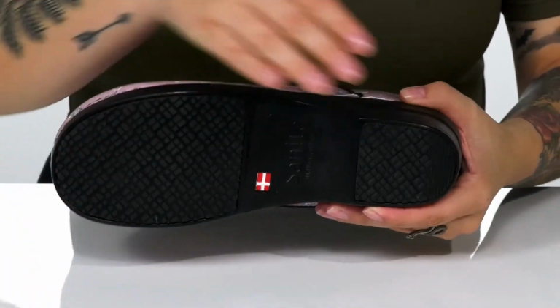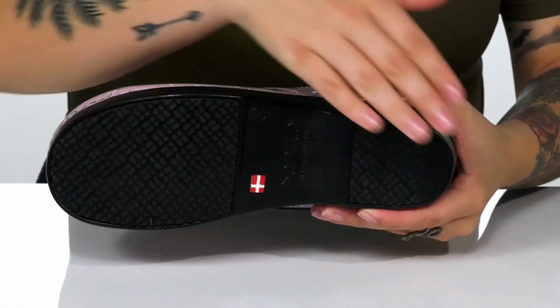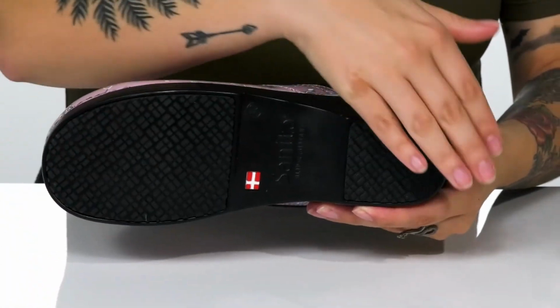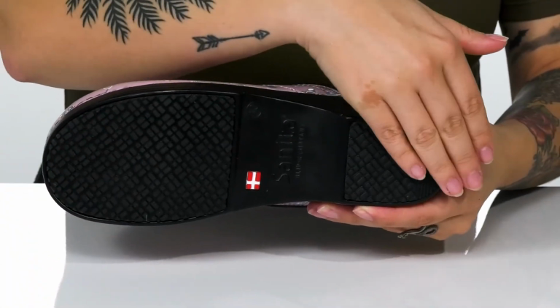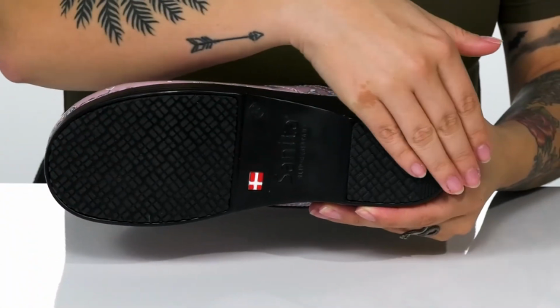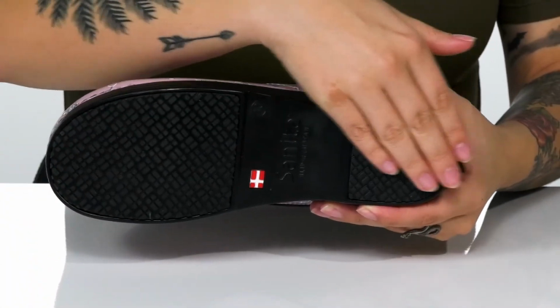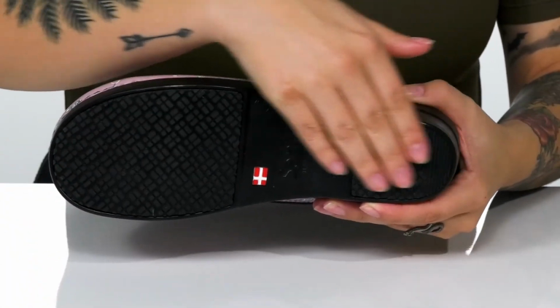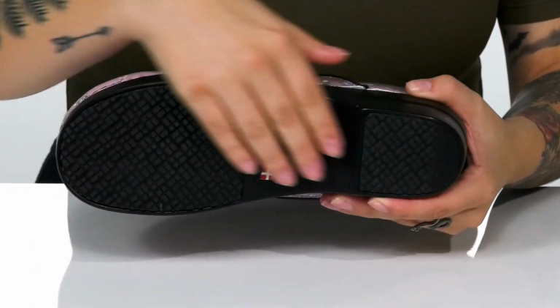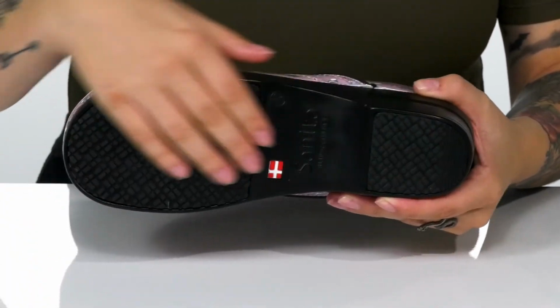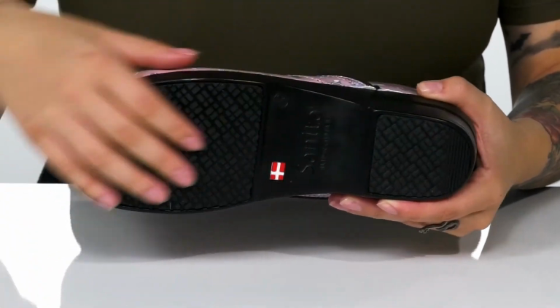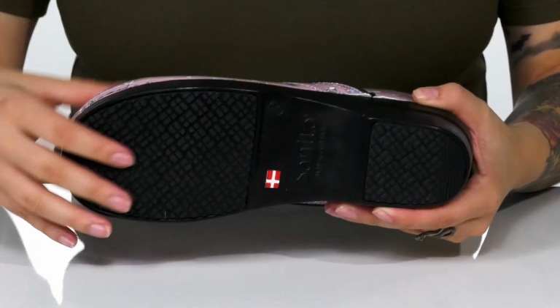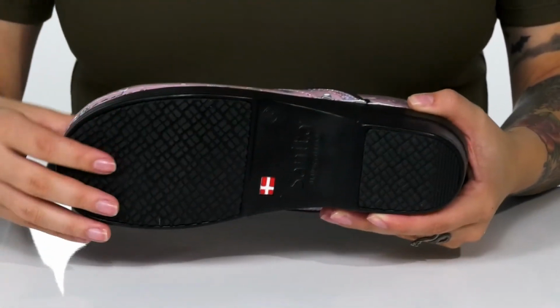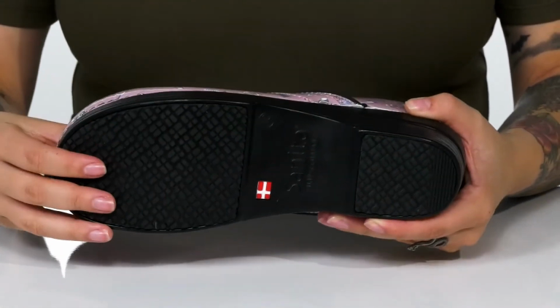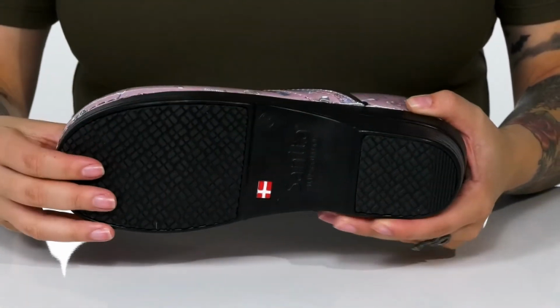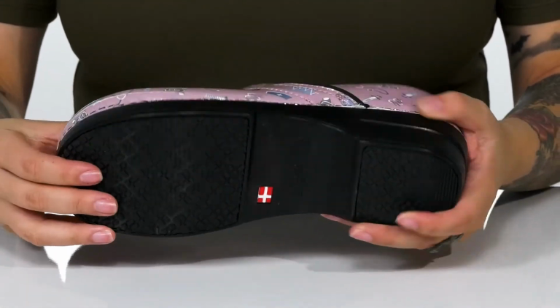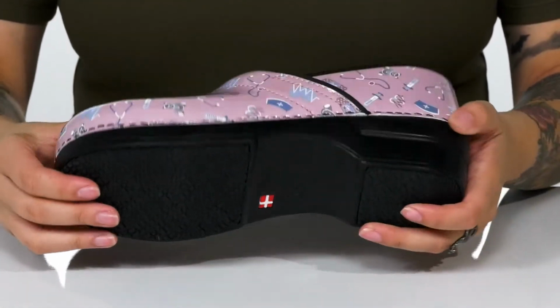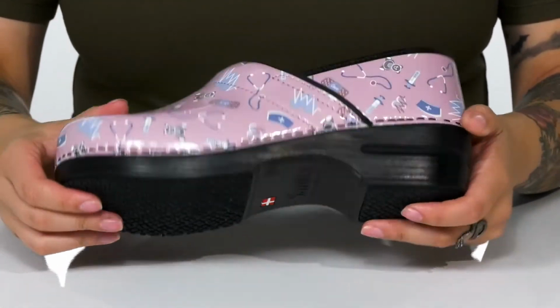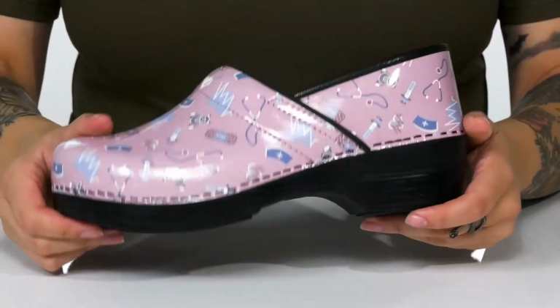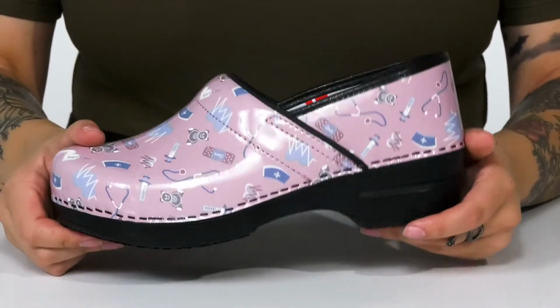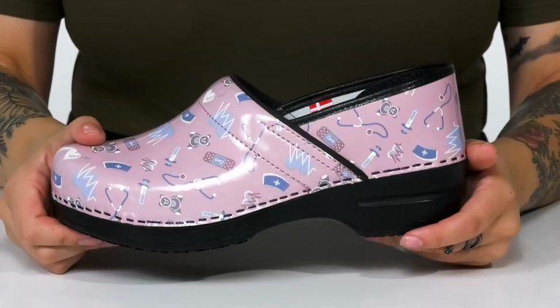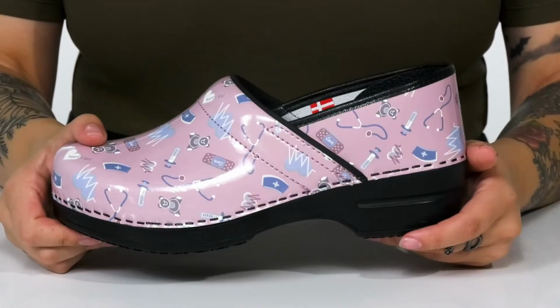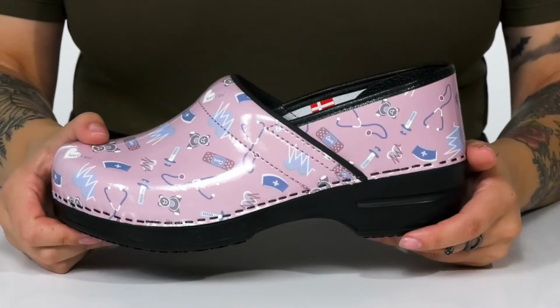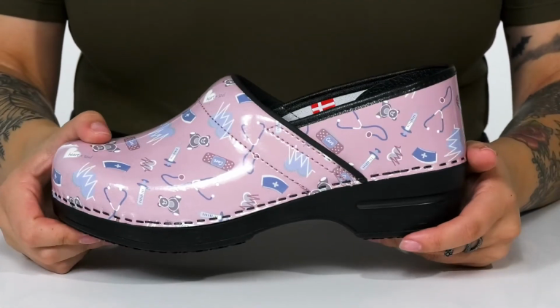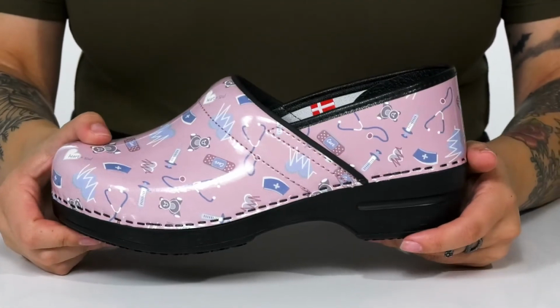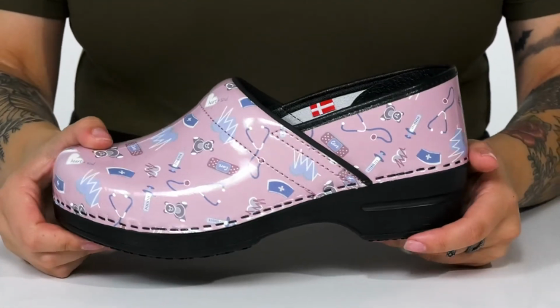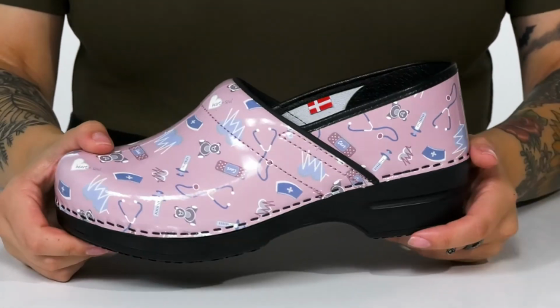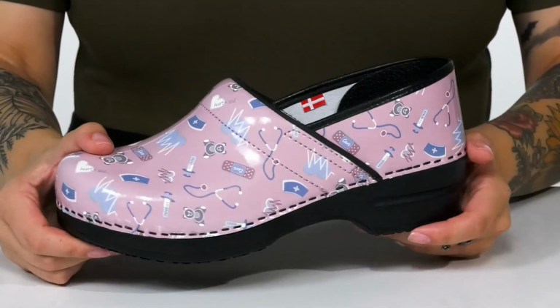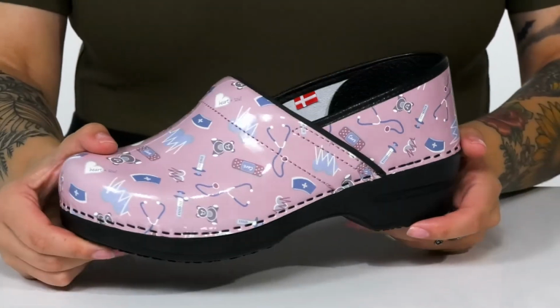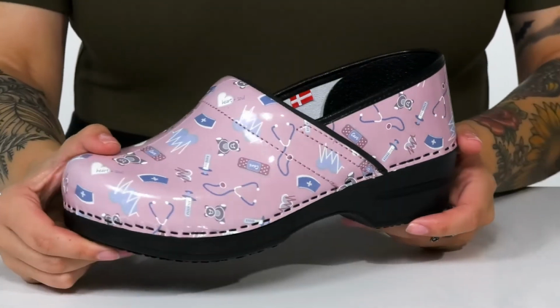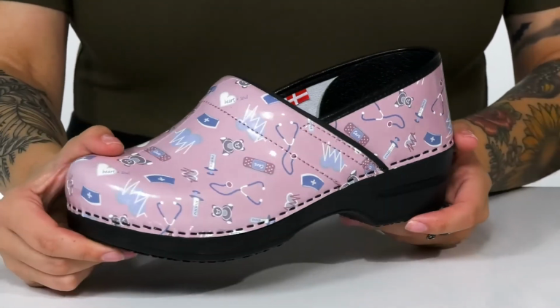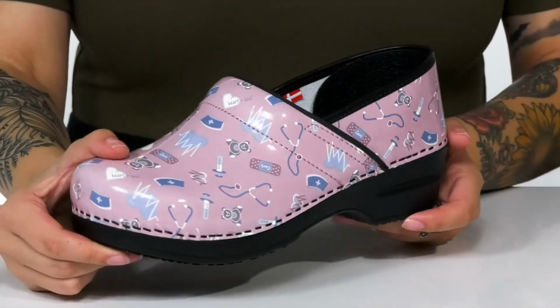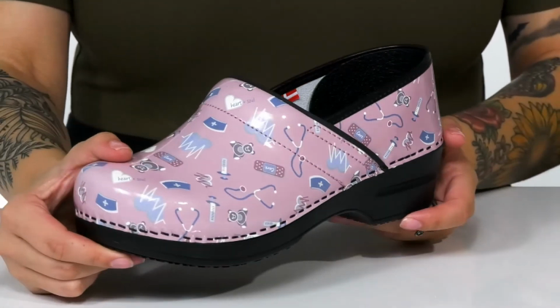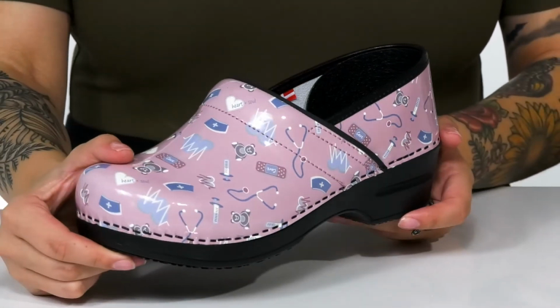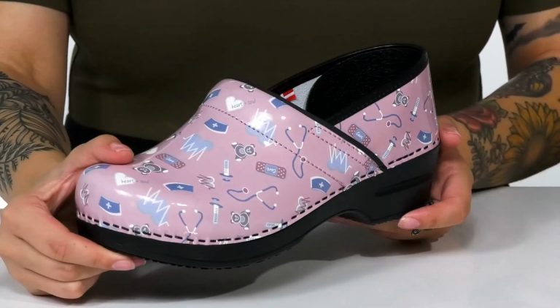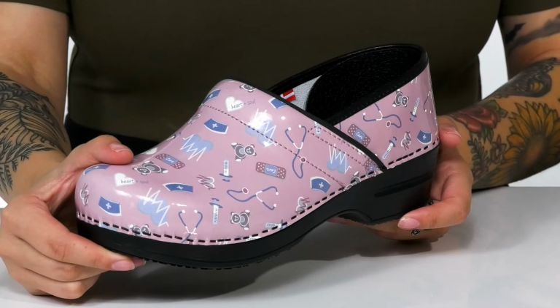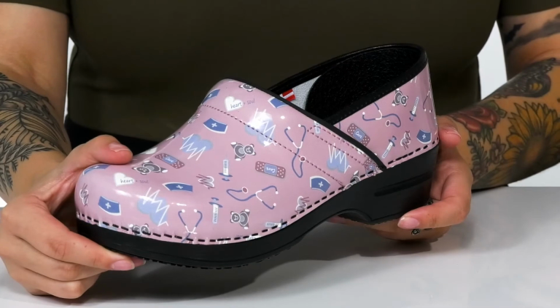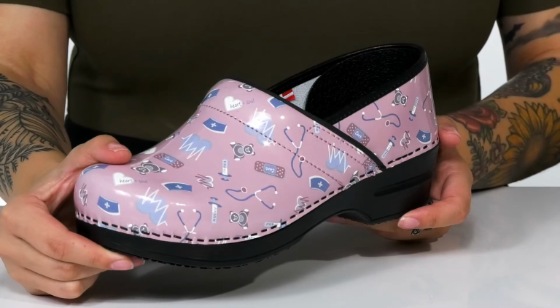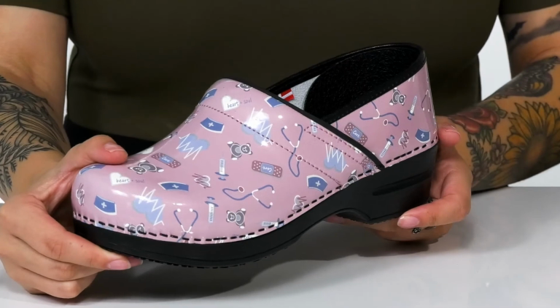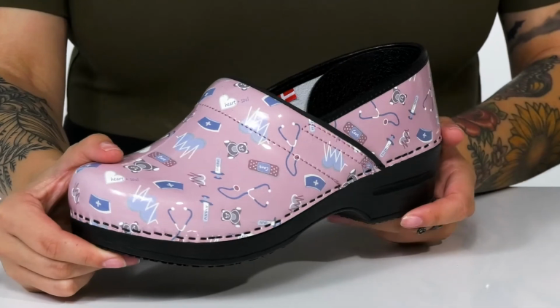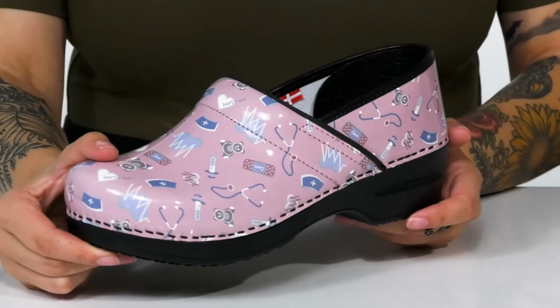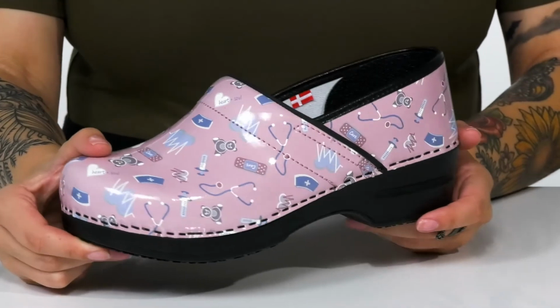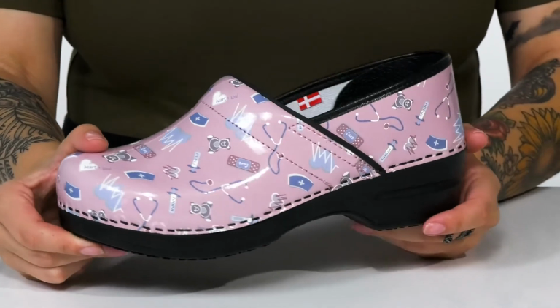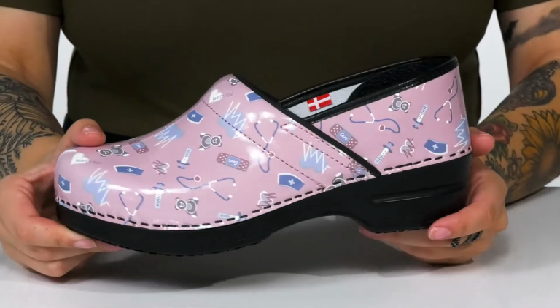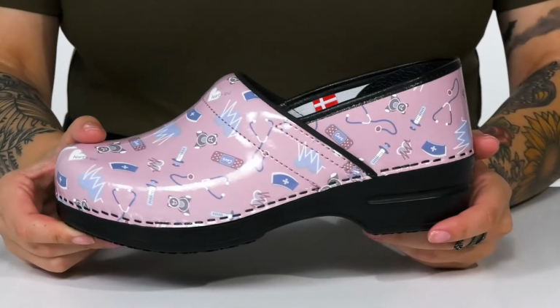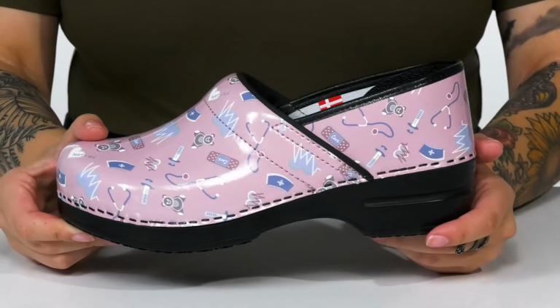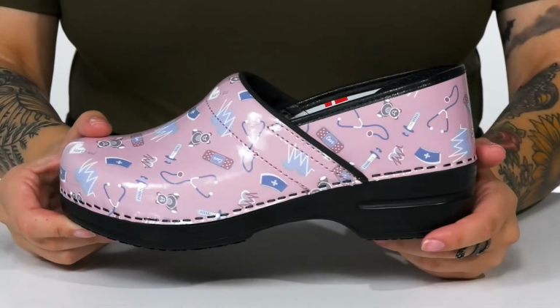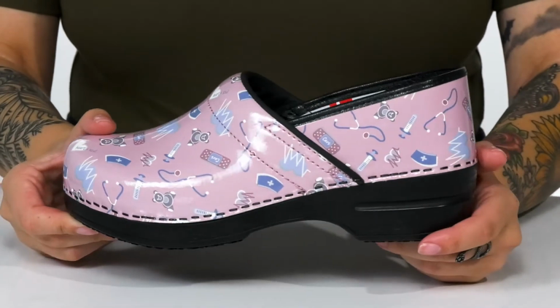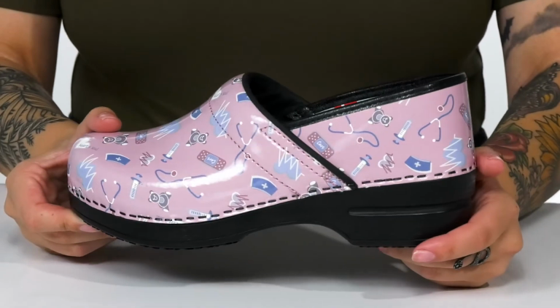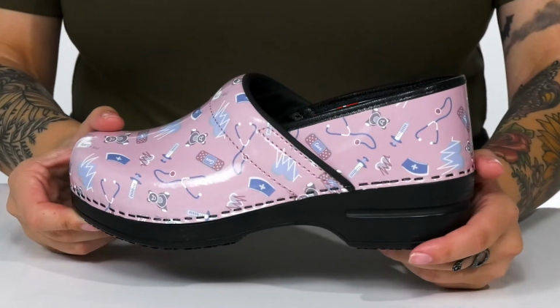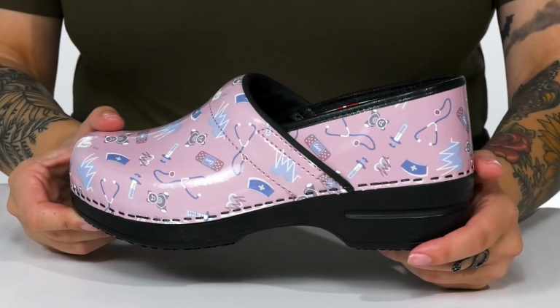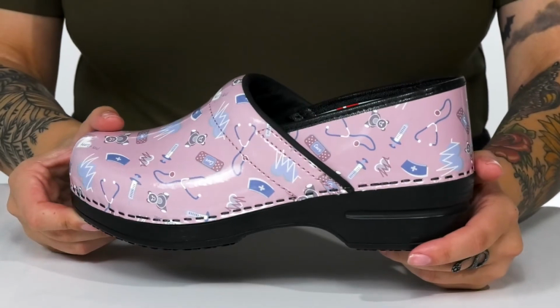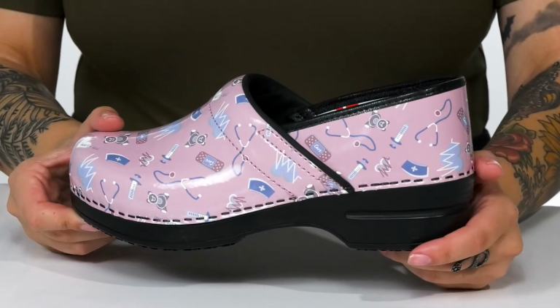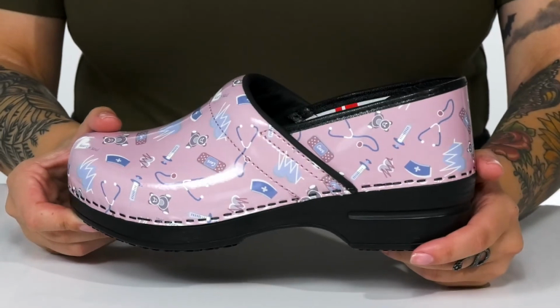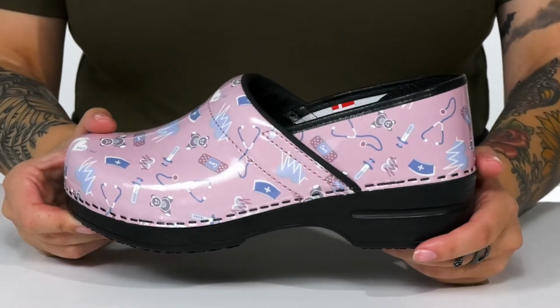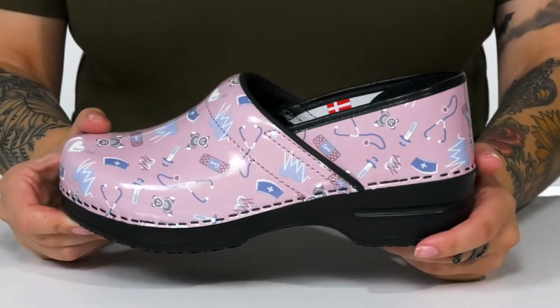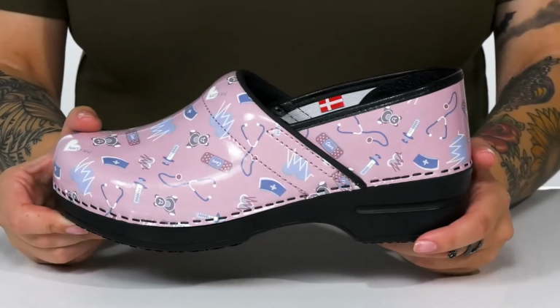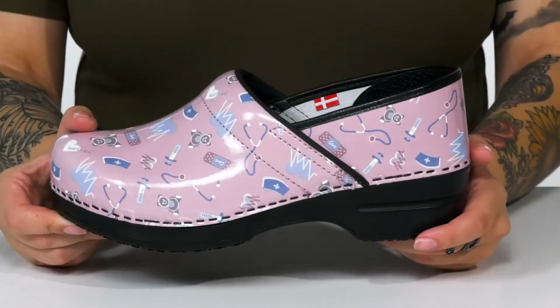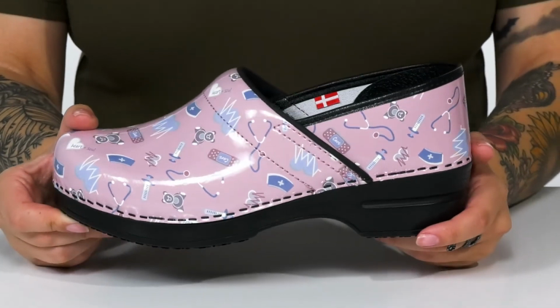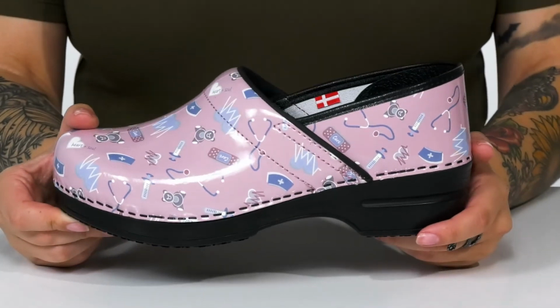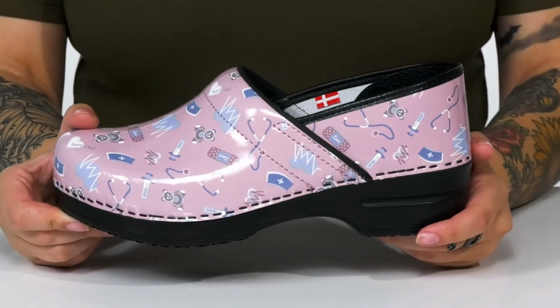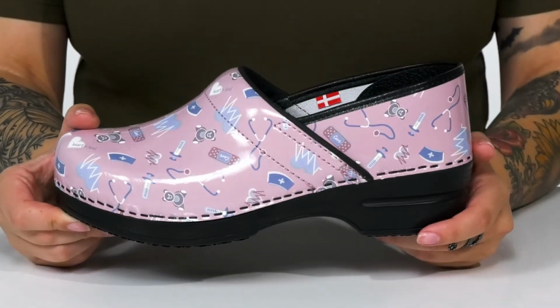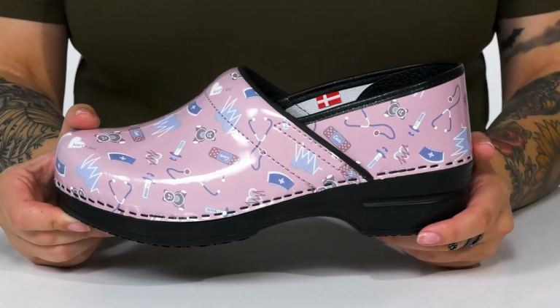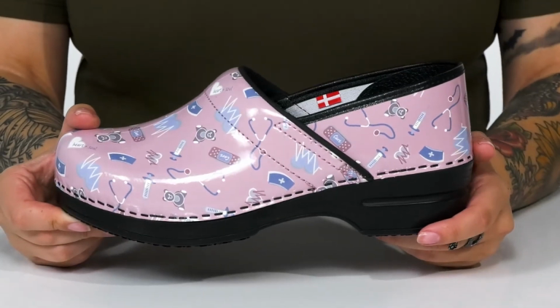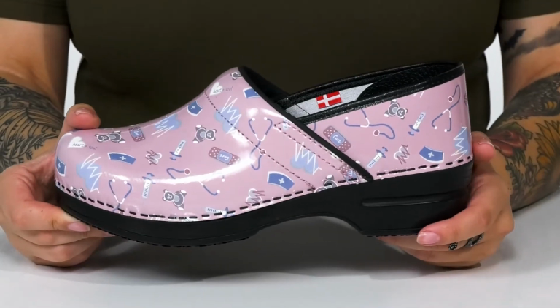Underneath, there is a slip-resistant outsole for traction. And I think these would pair very well with some pink, white, or blue scrubs.